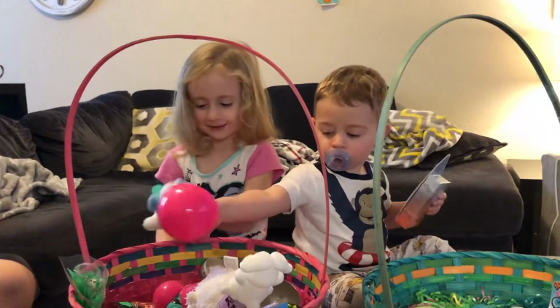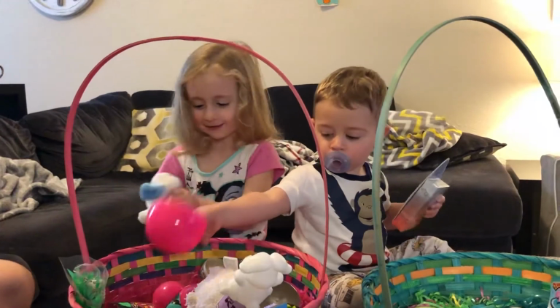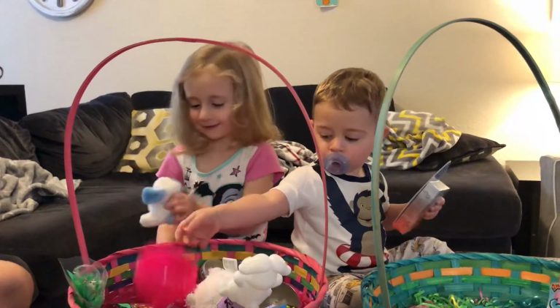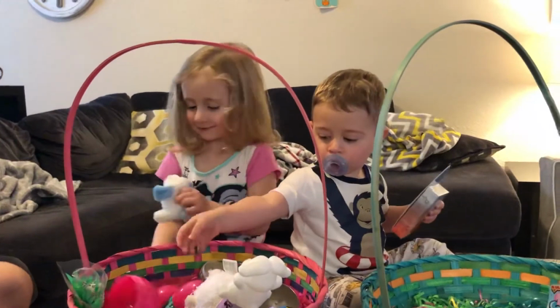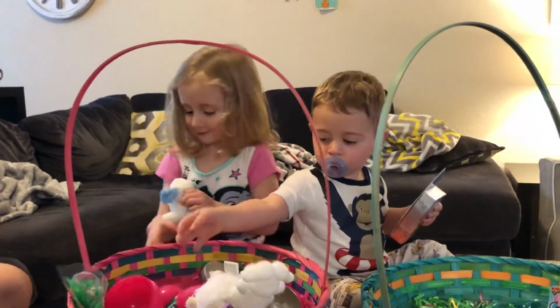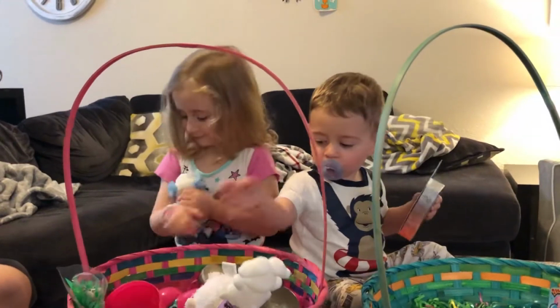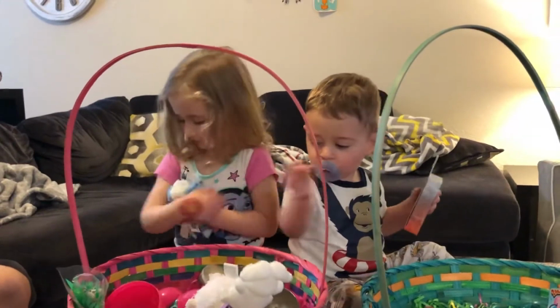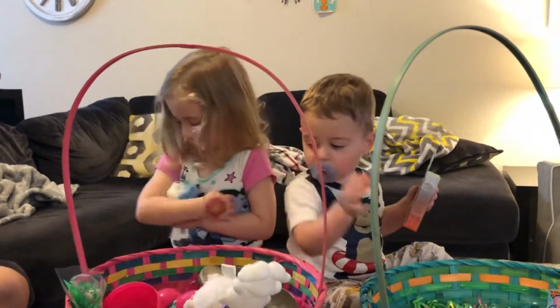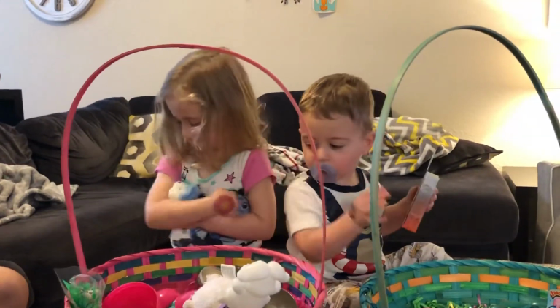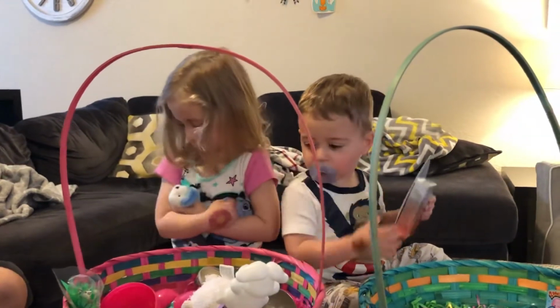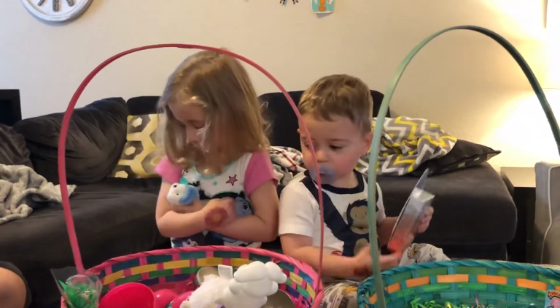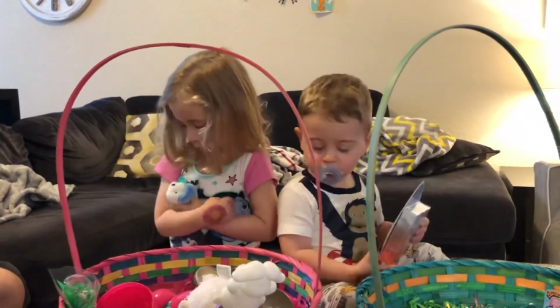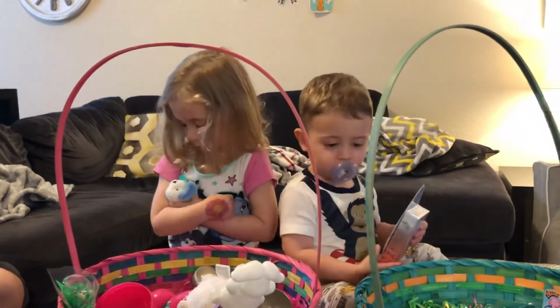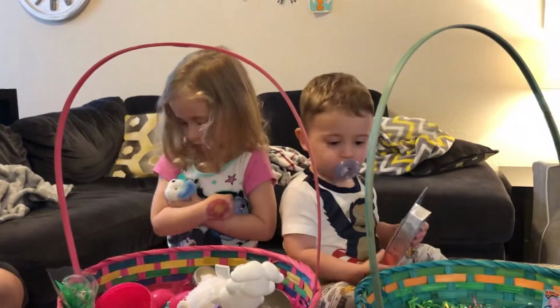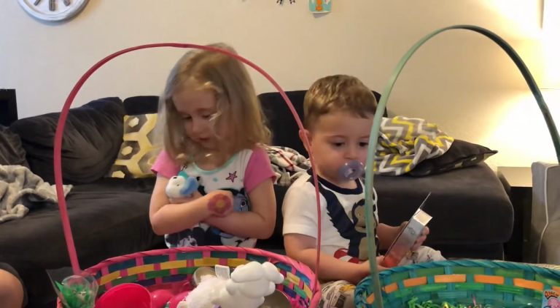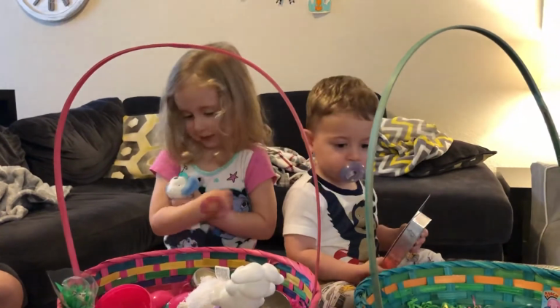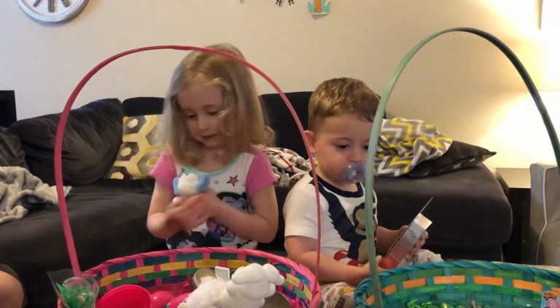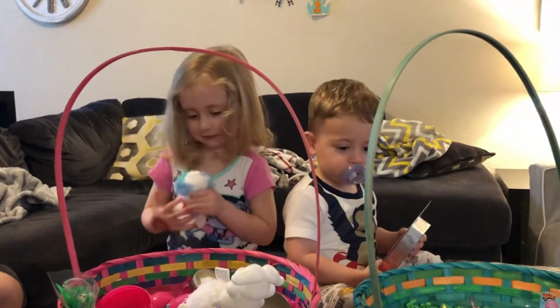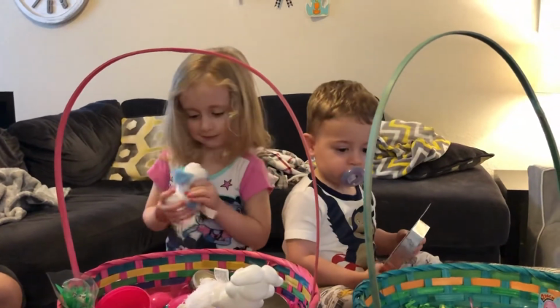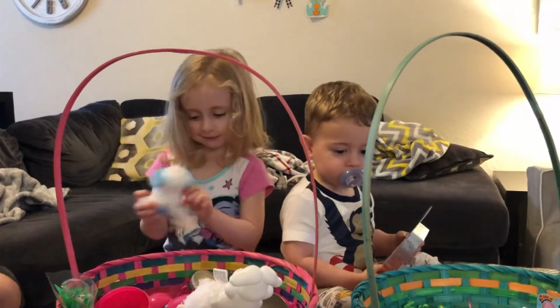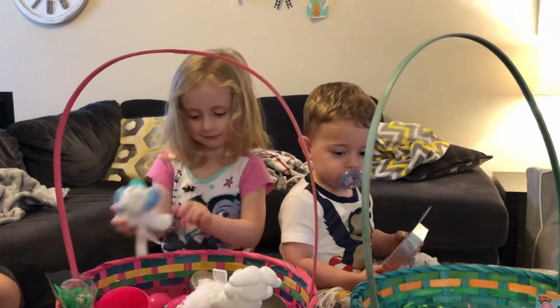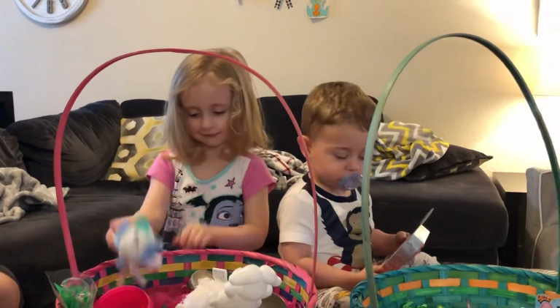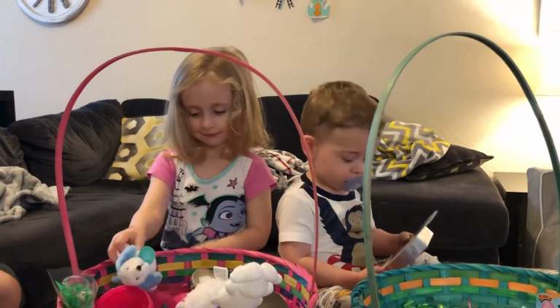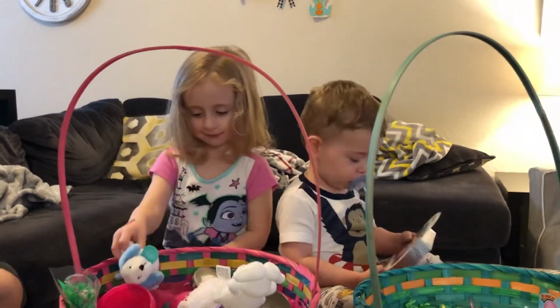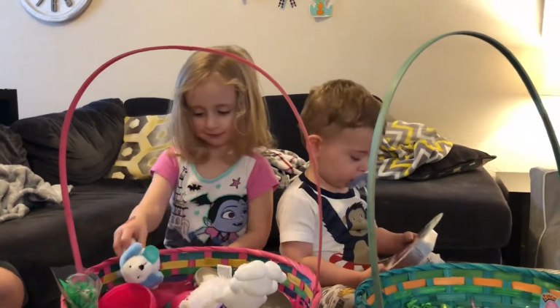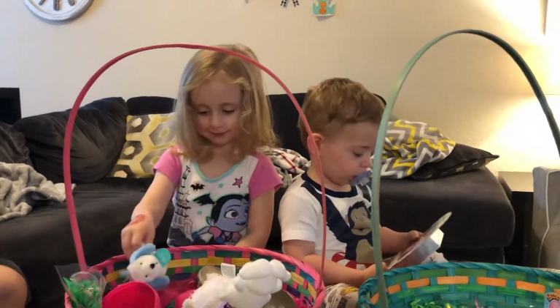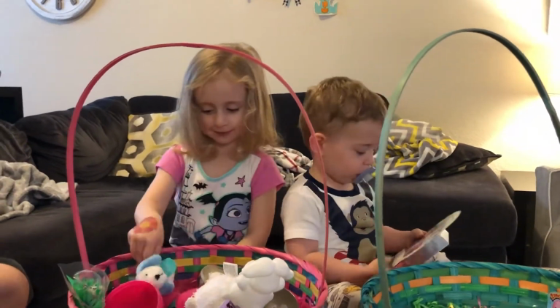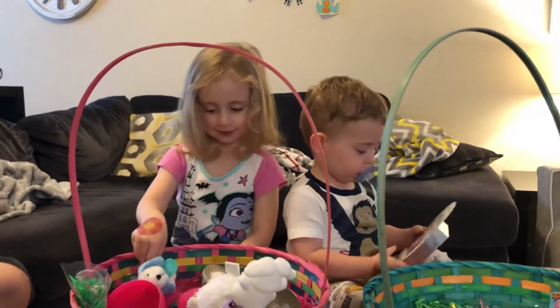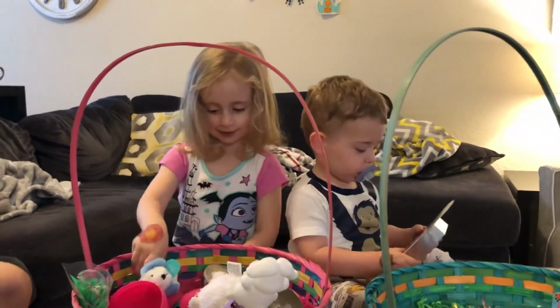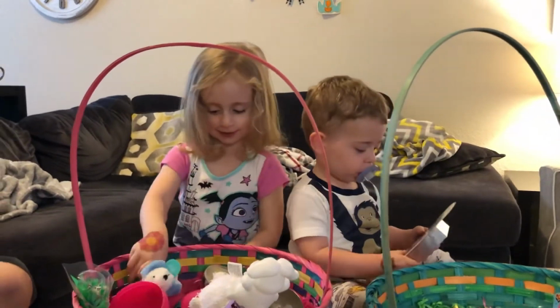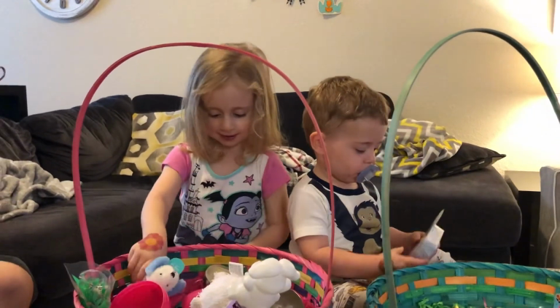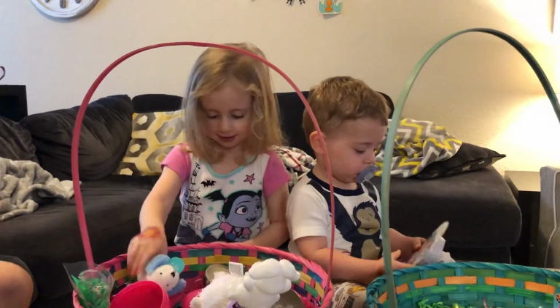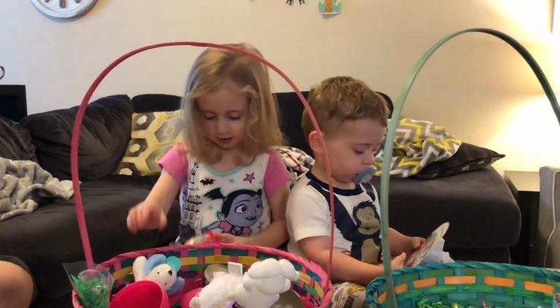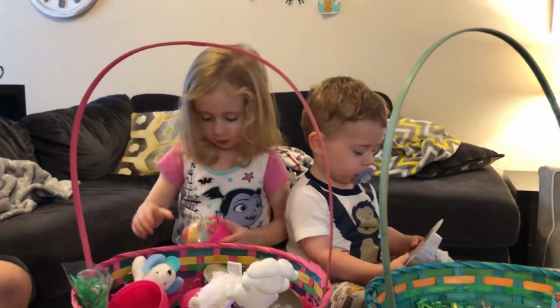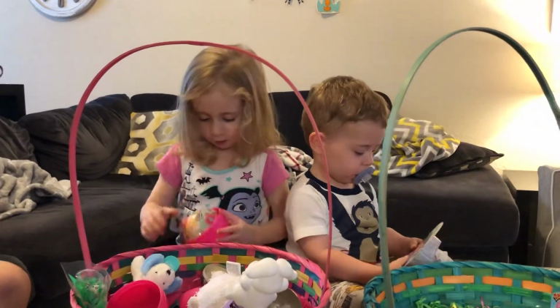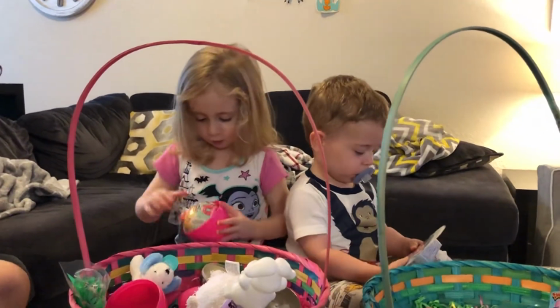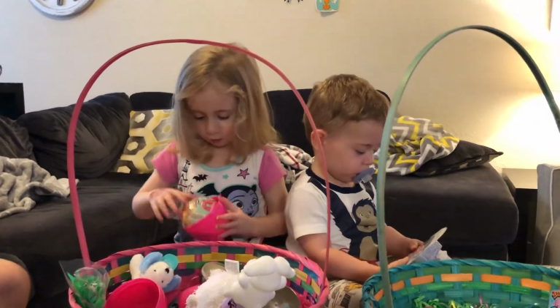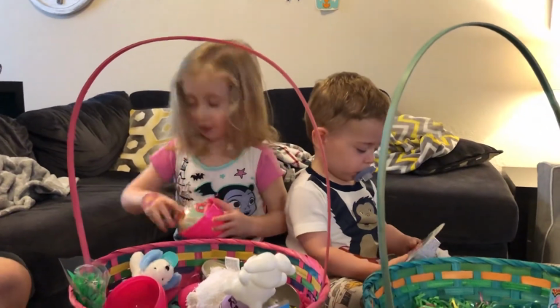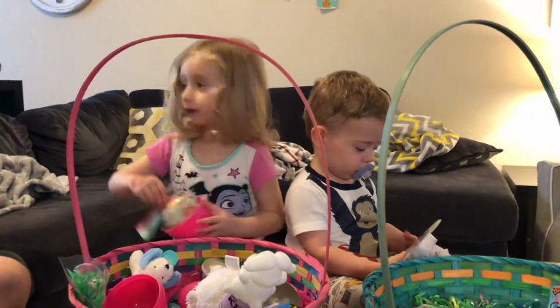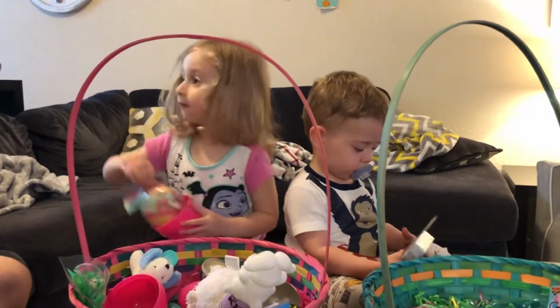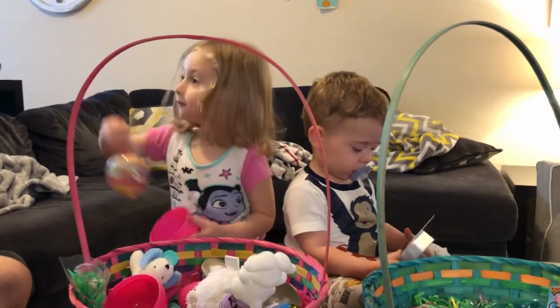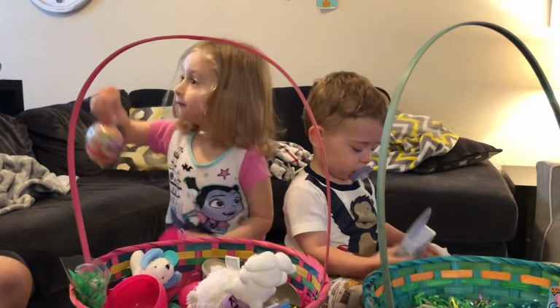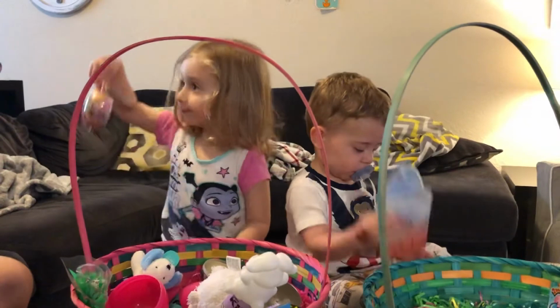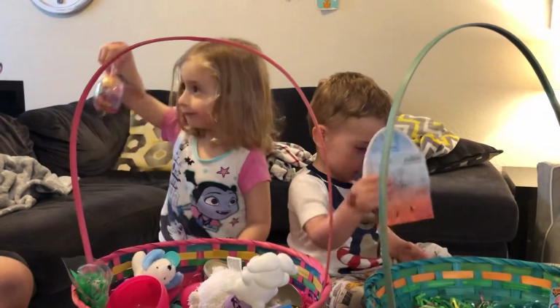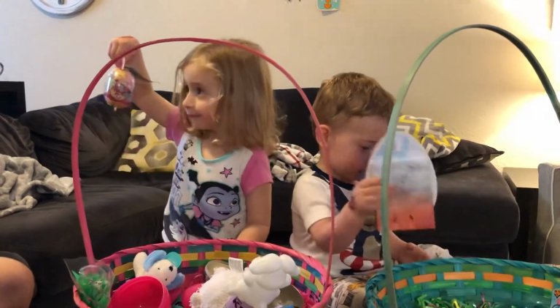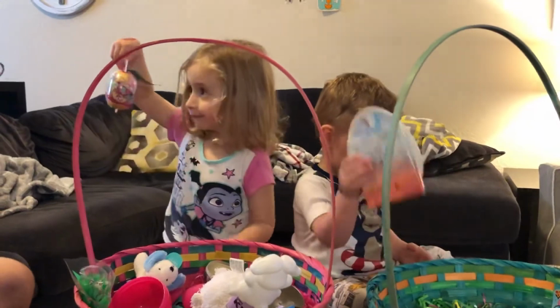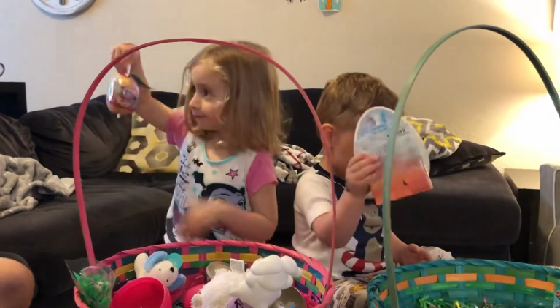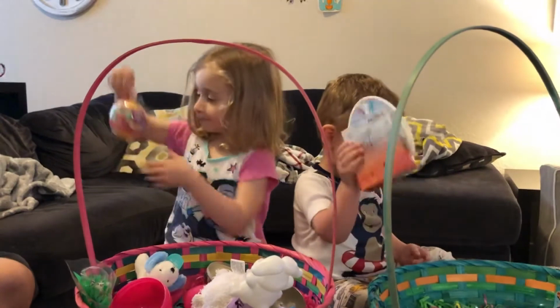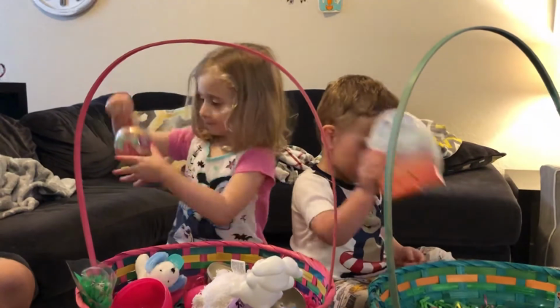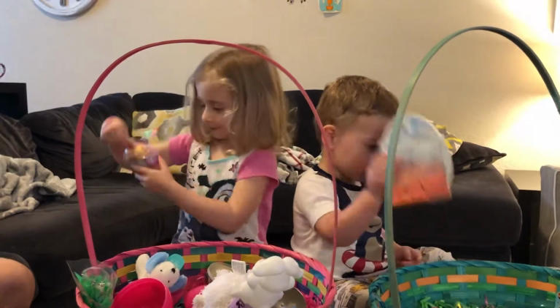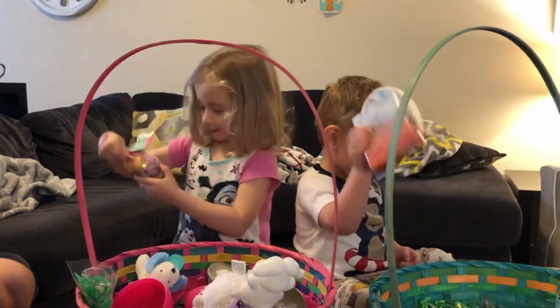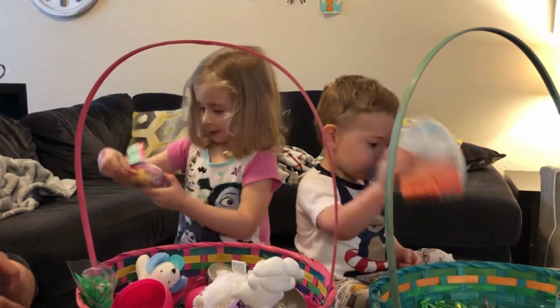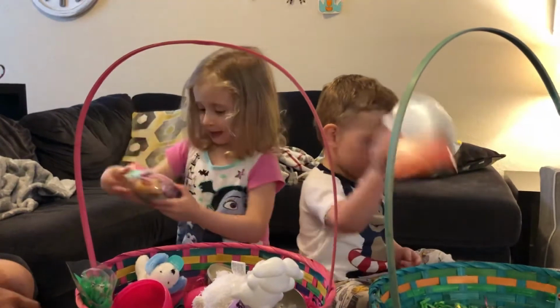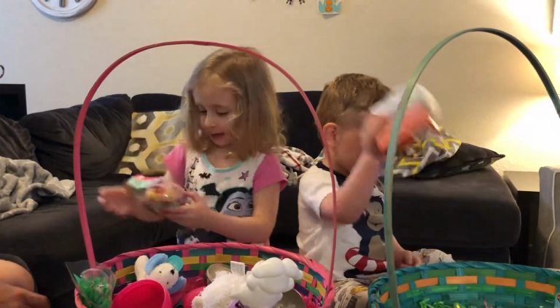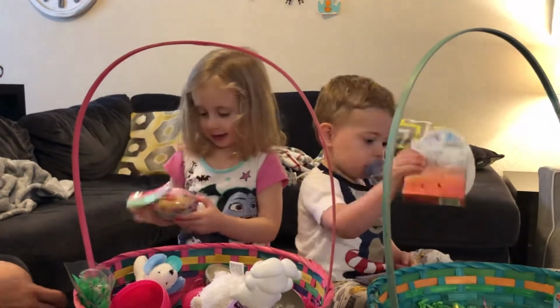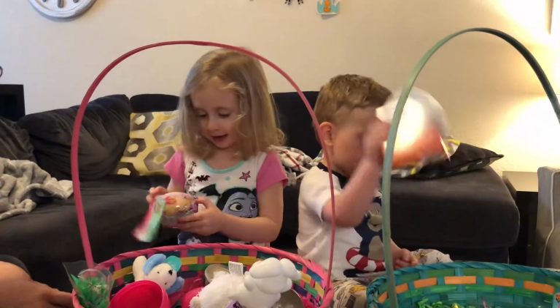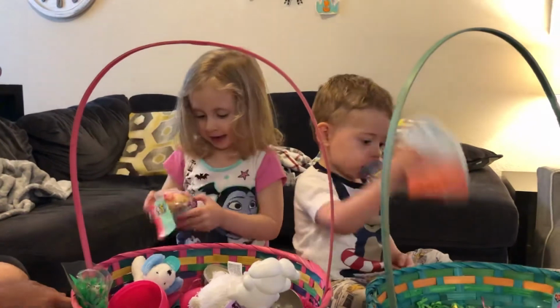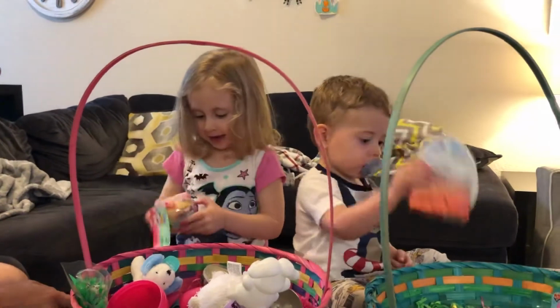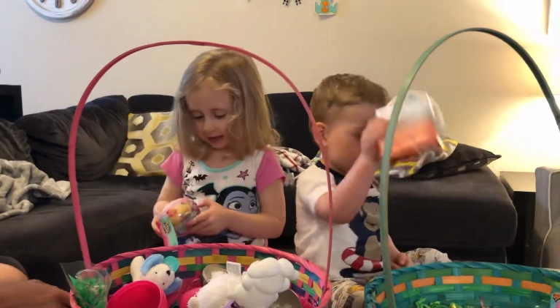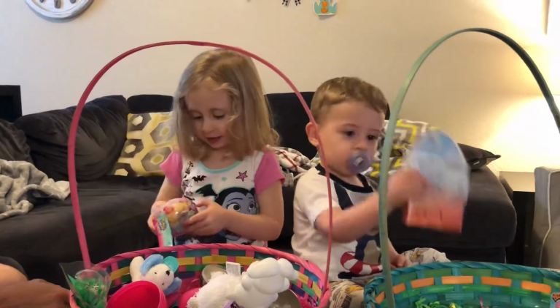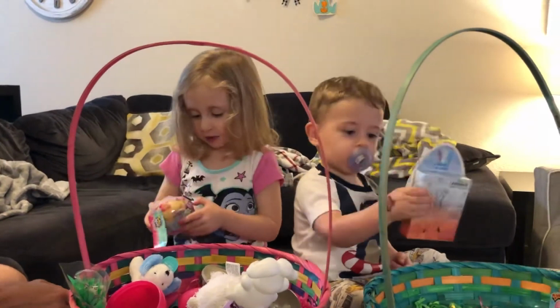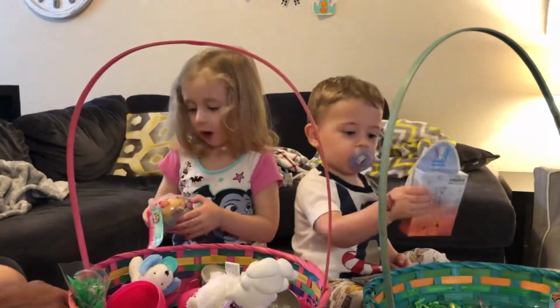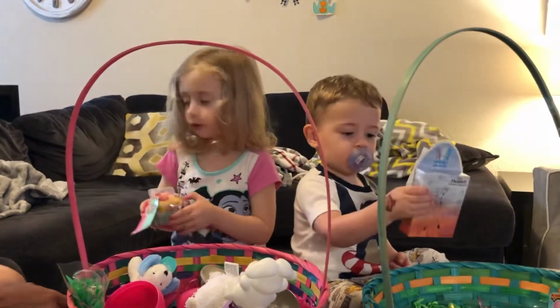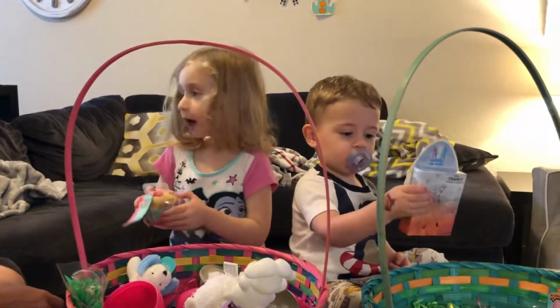Oh, they're so sweet! Yeah, they're so sweet. Wow, what is that? Kimmel donuts!